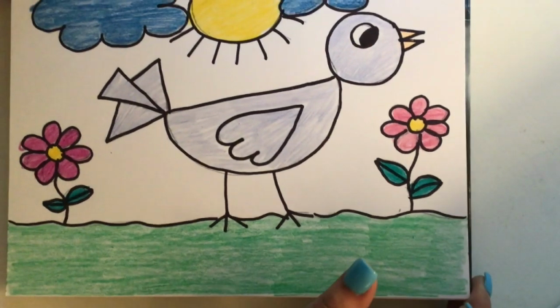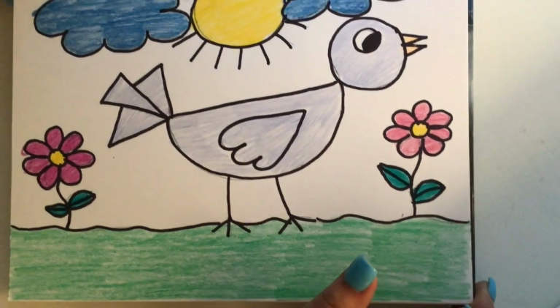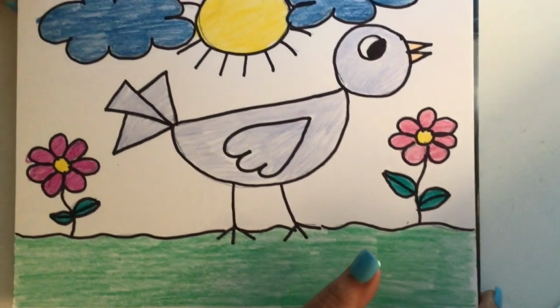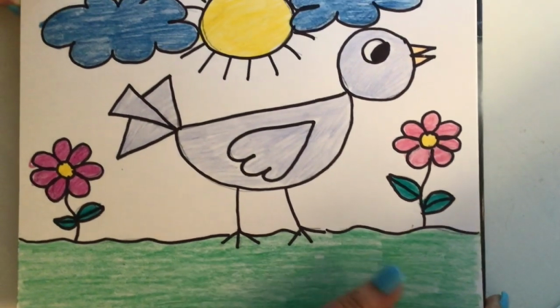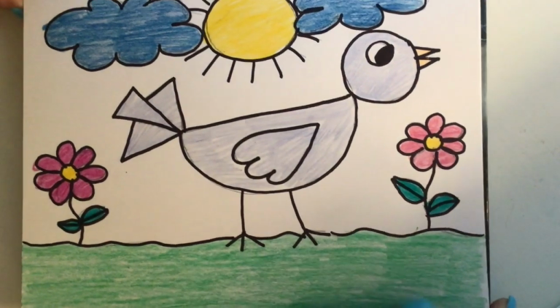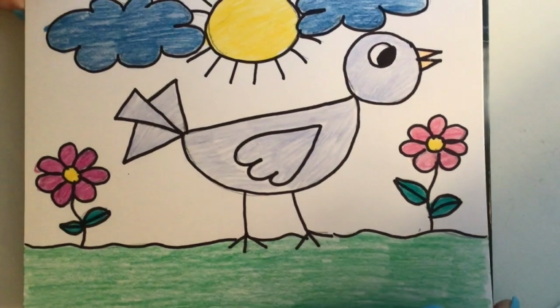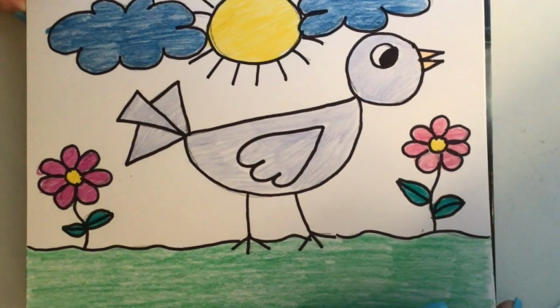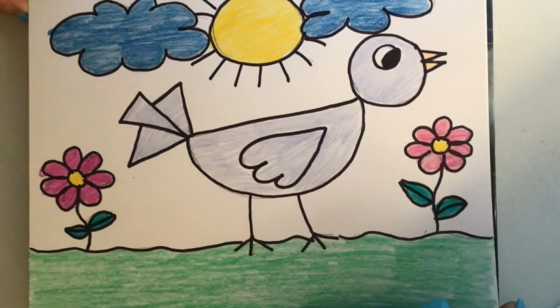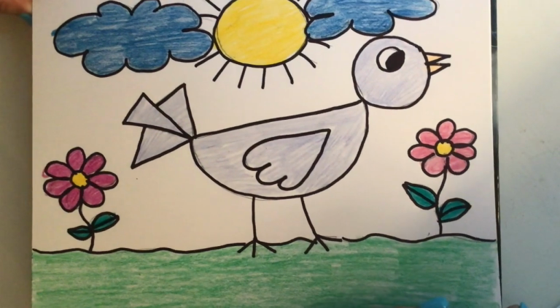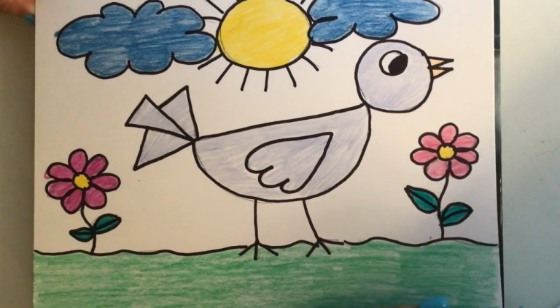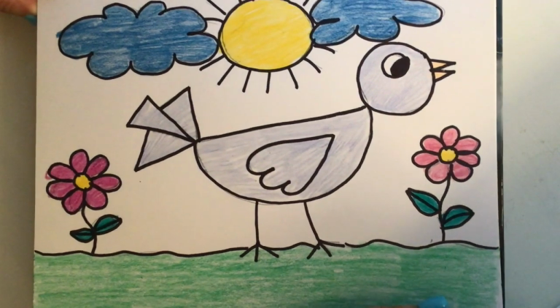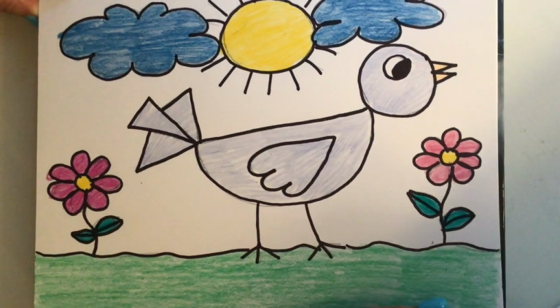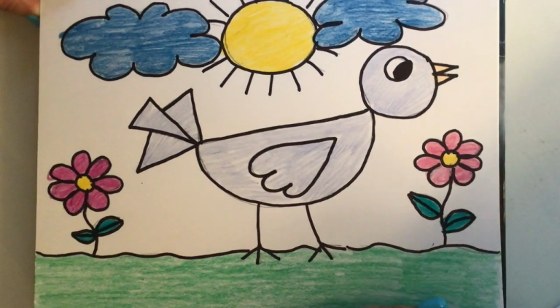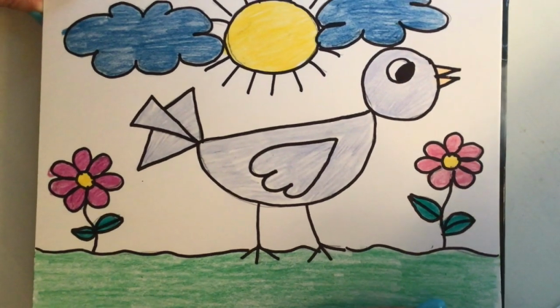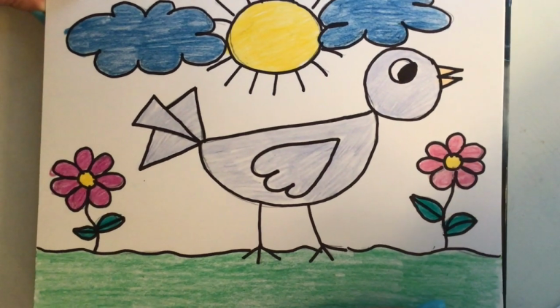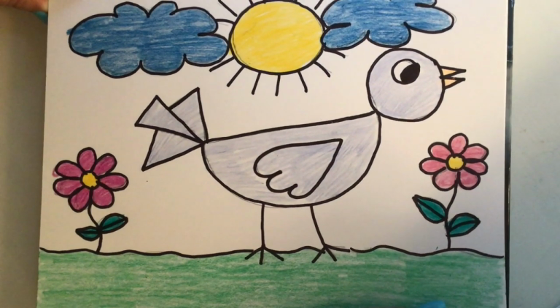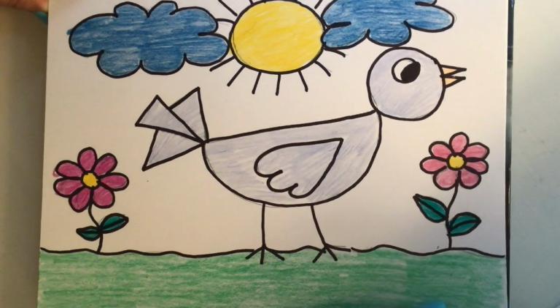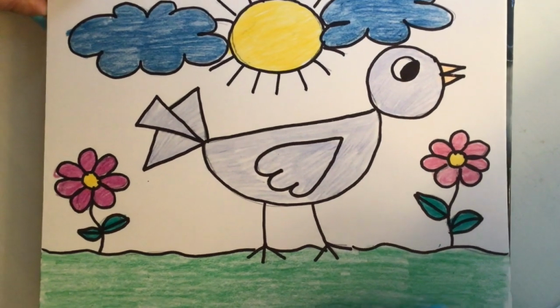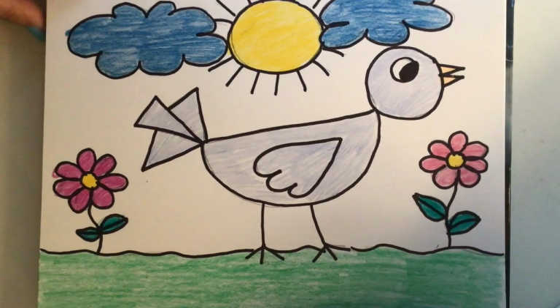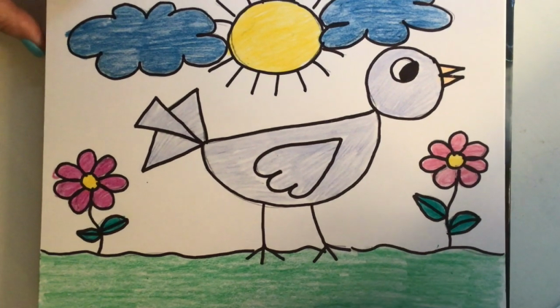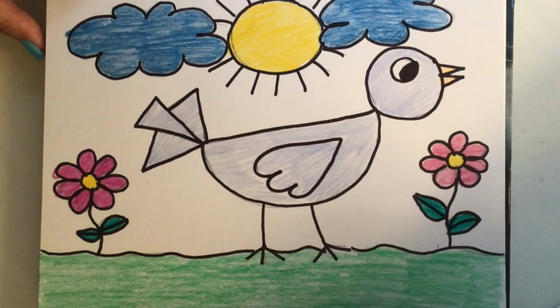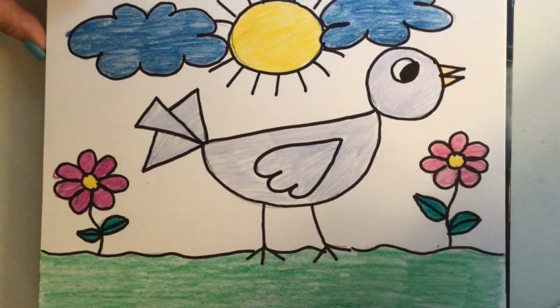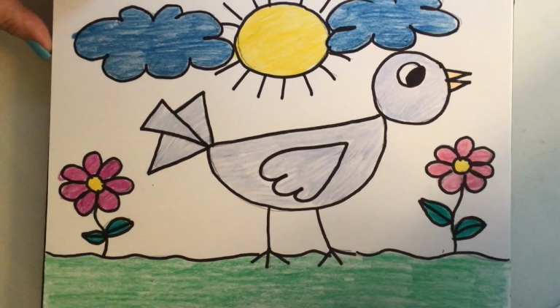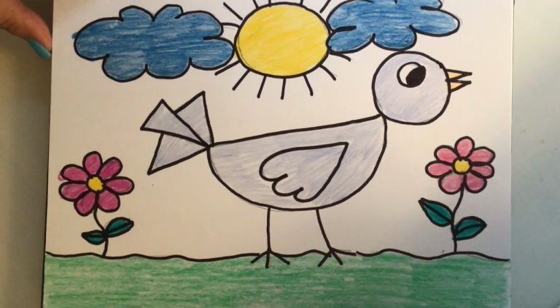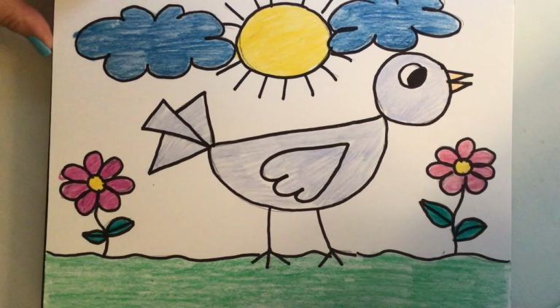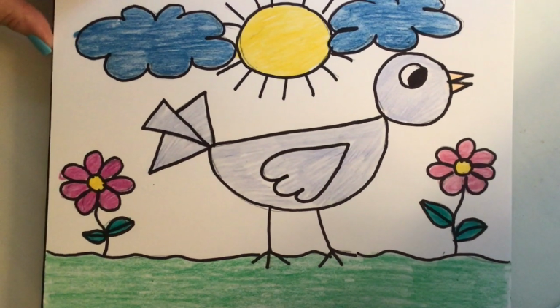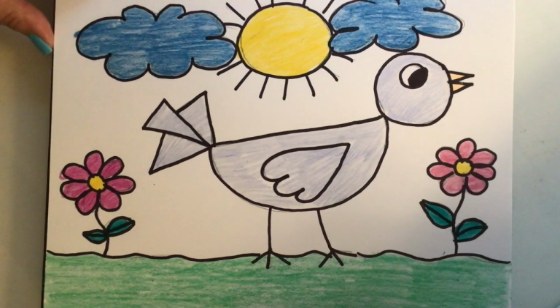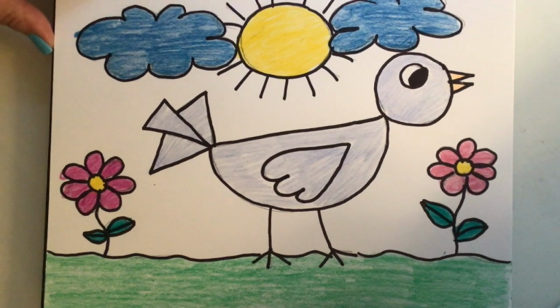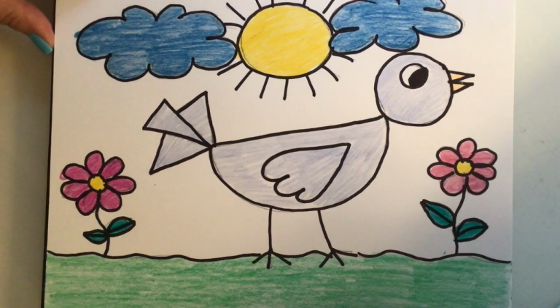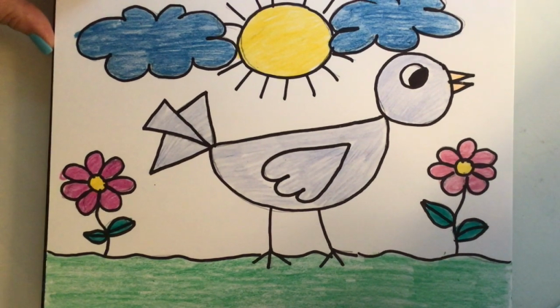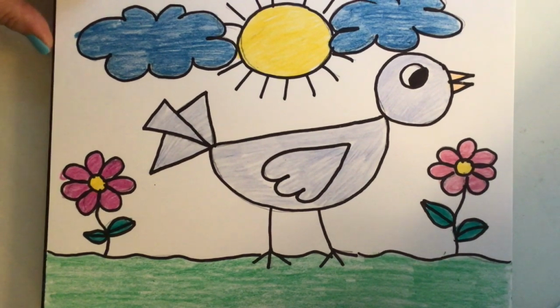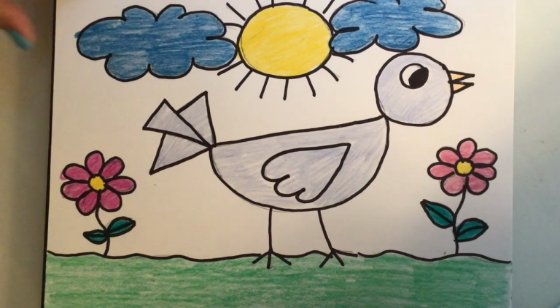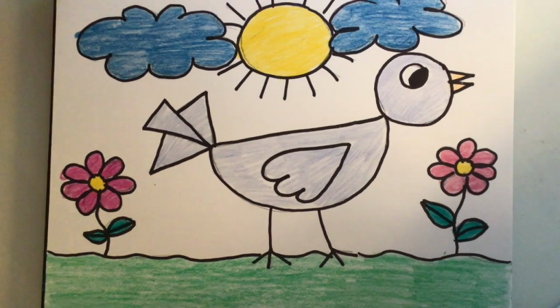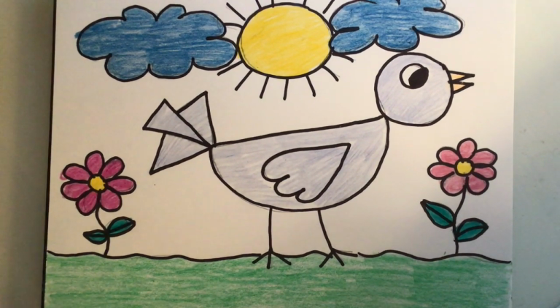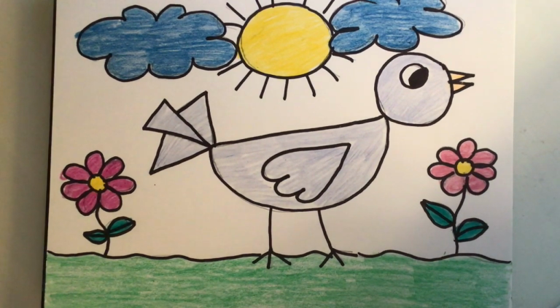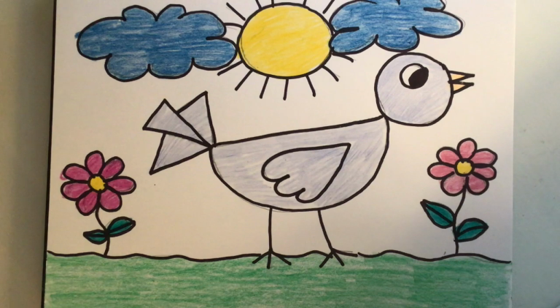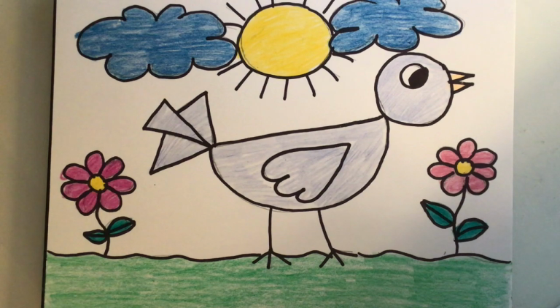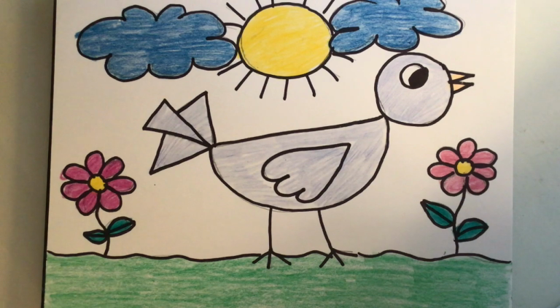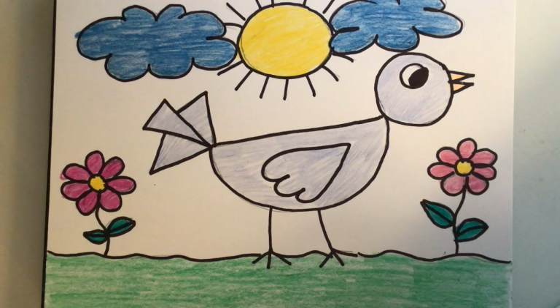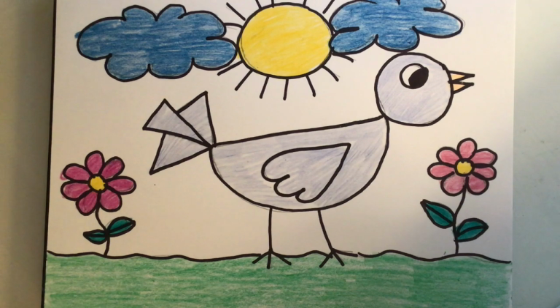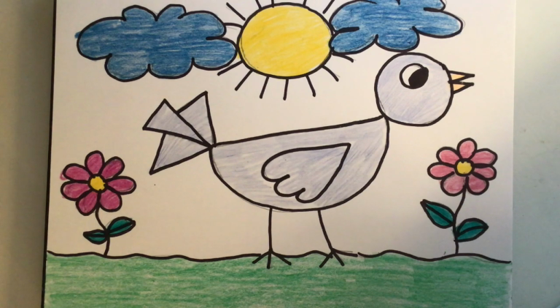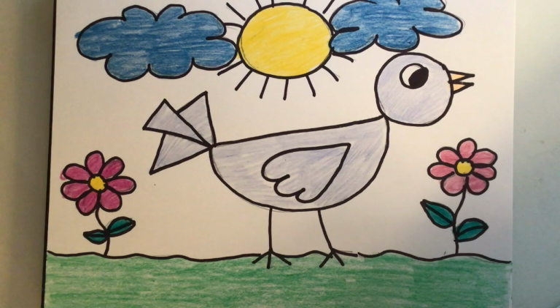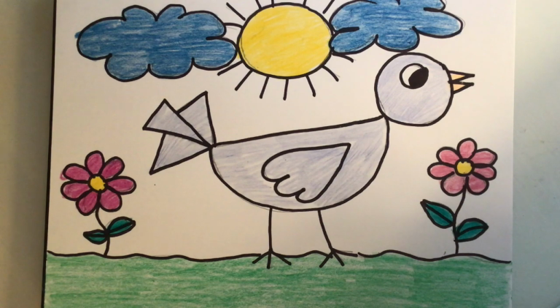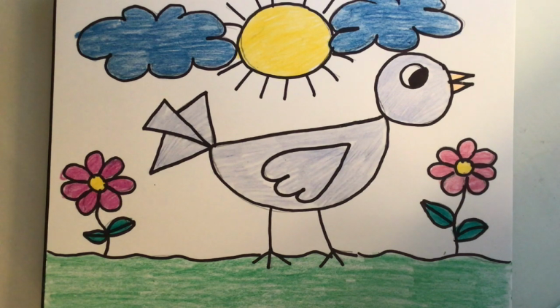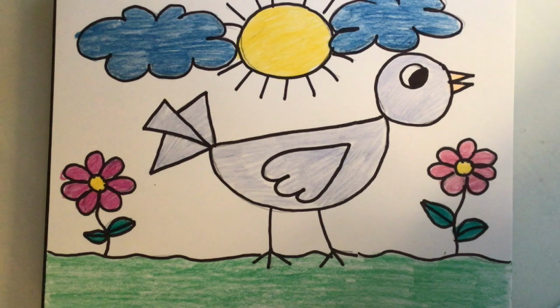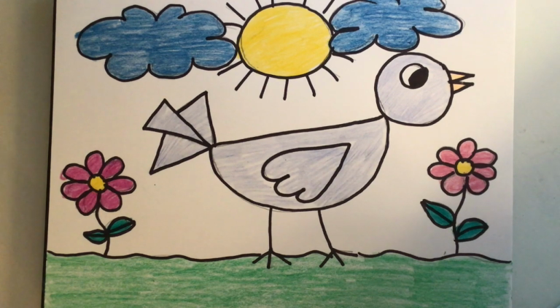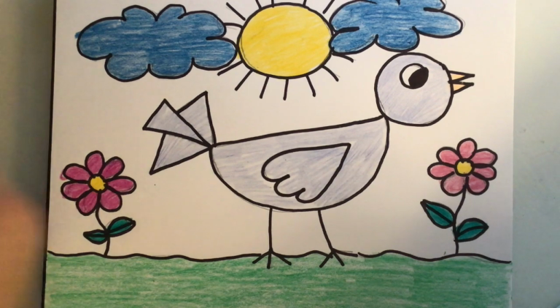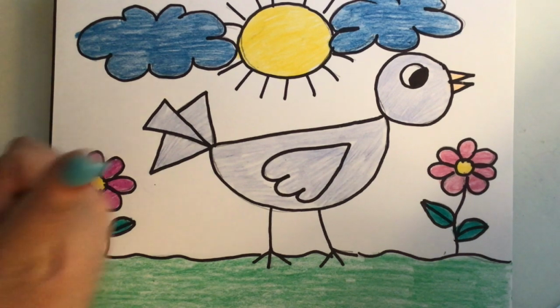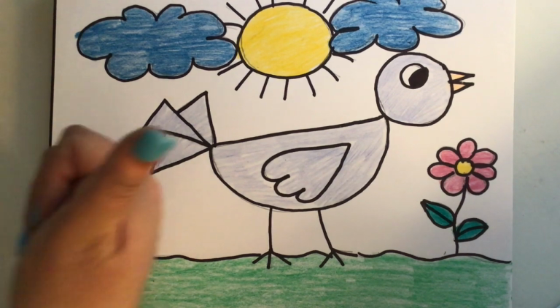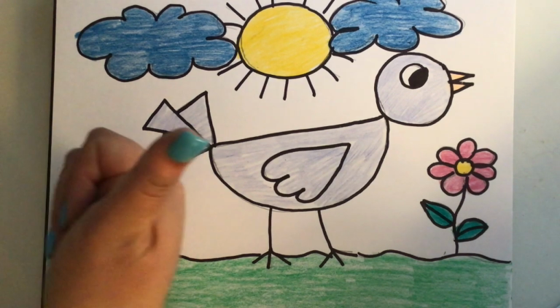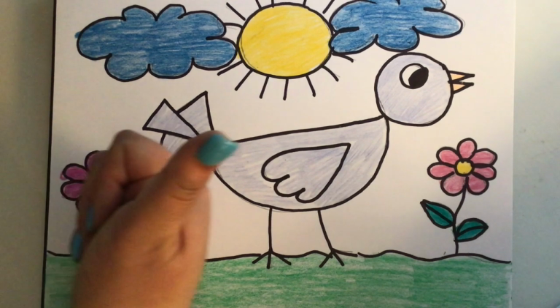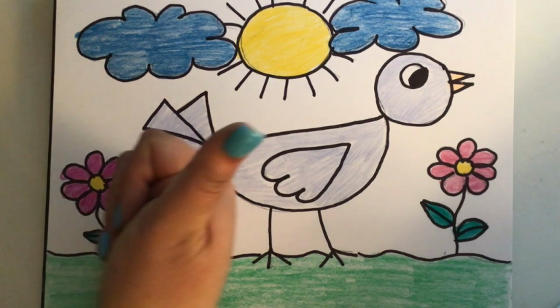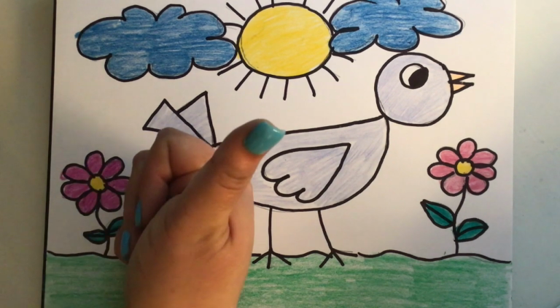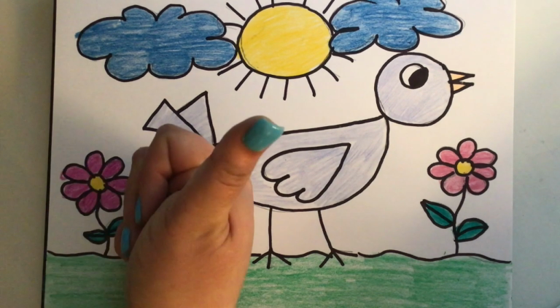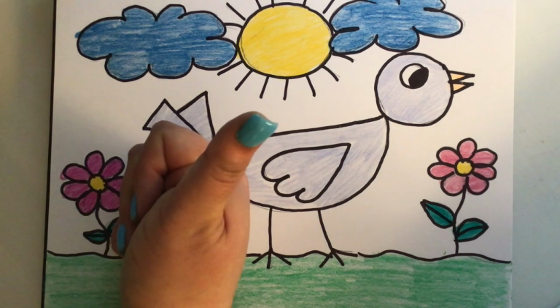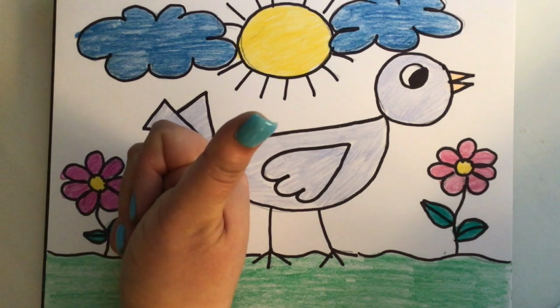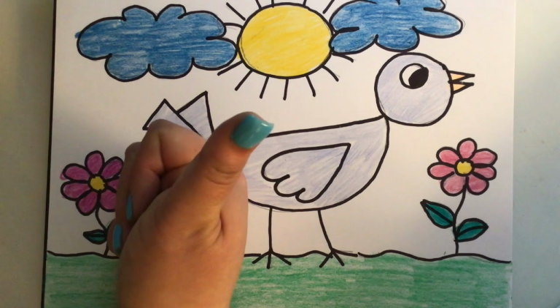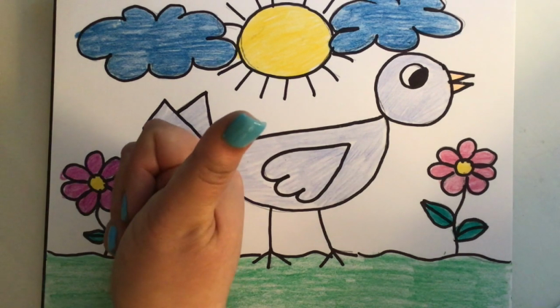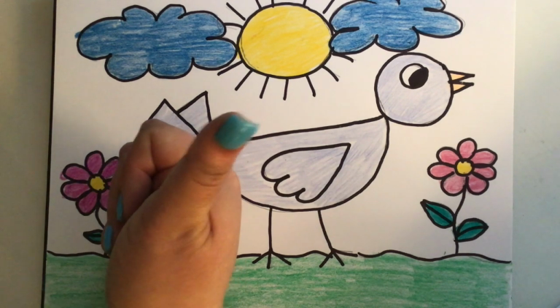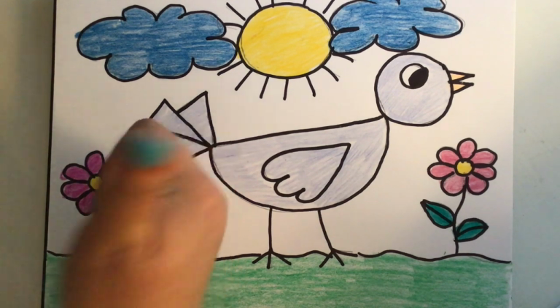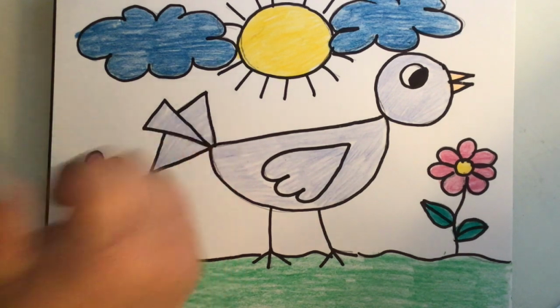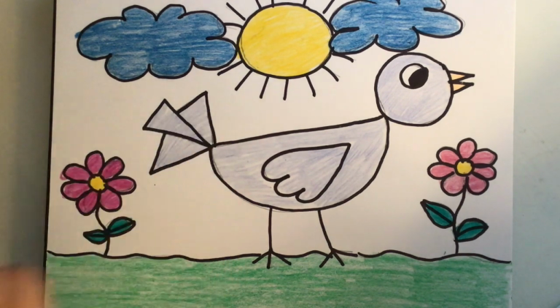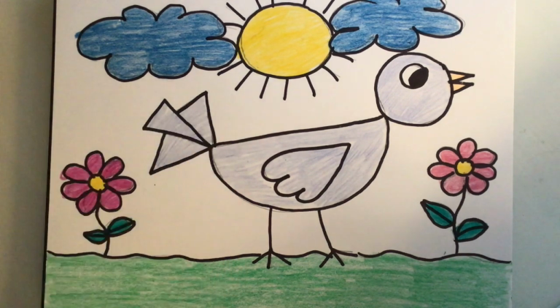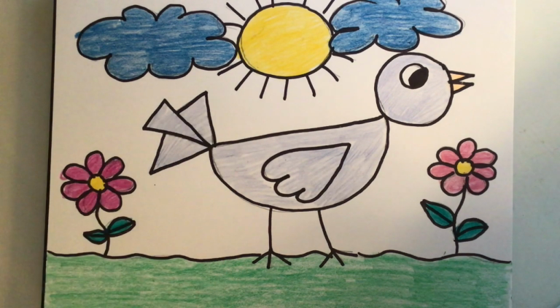So there is our bird — looks great. I hope you guys enjoyed today. Good job, everybody.